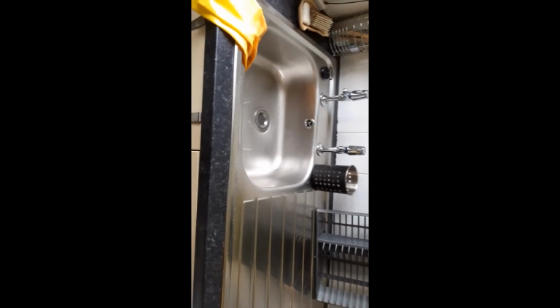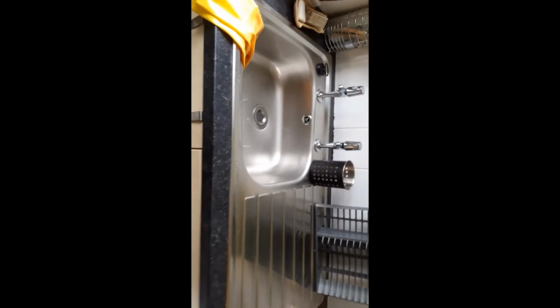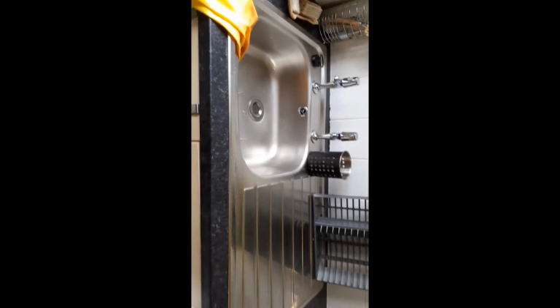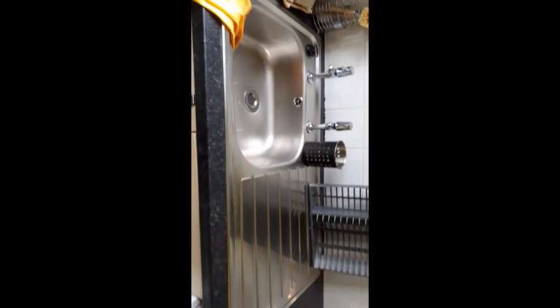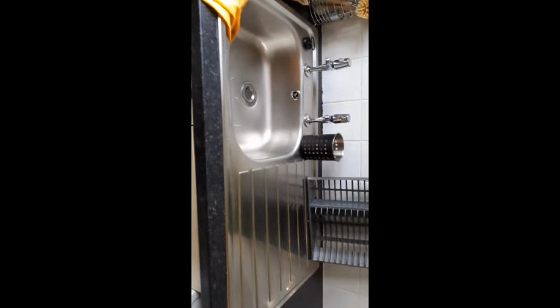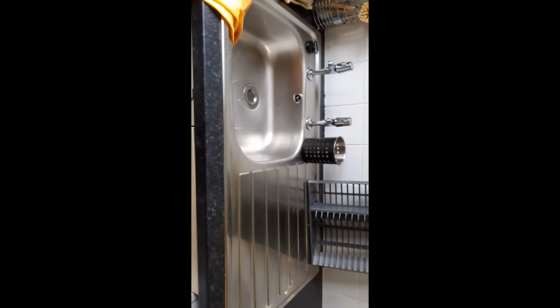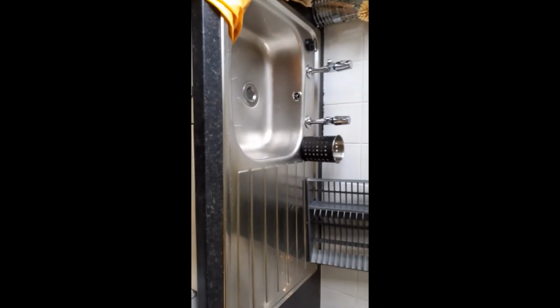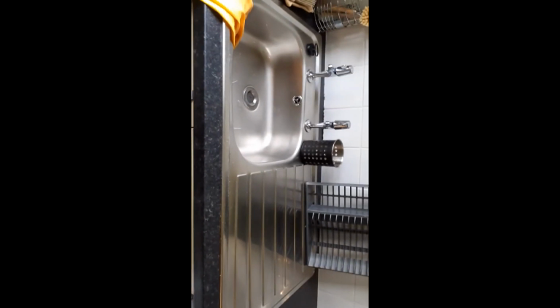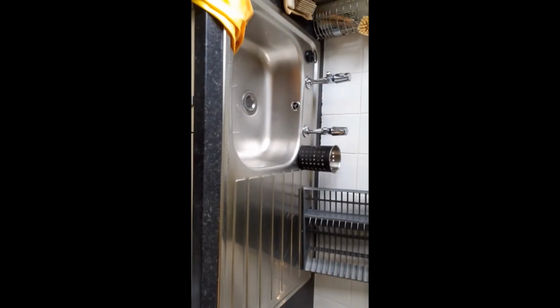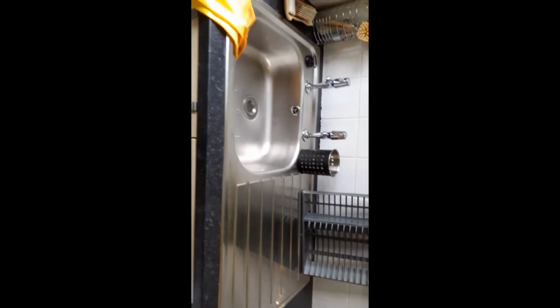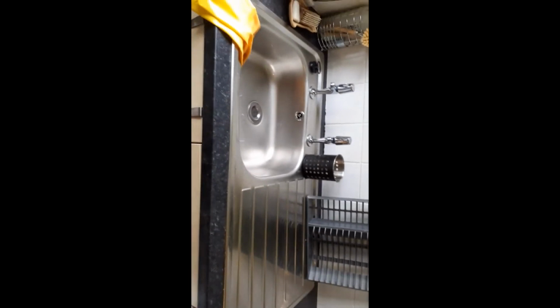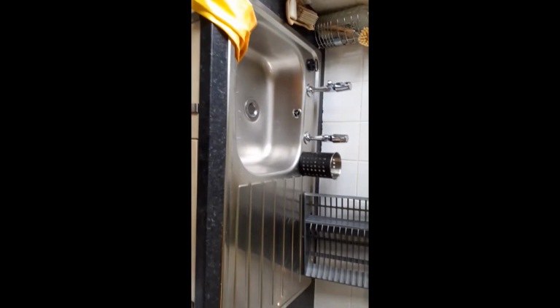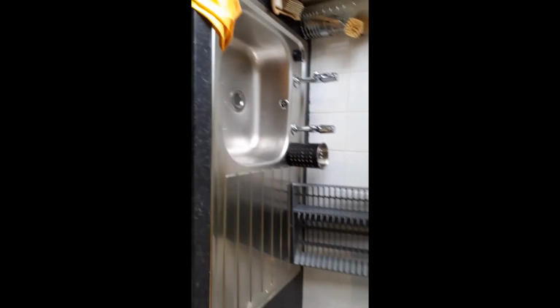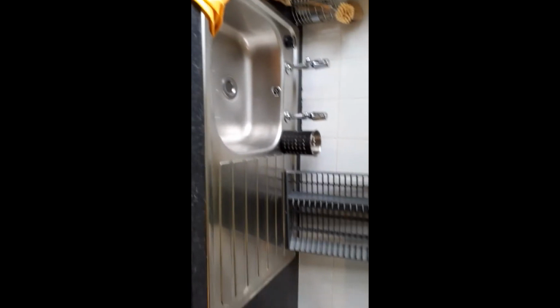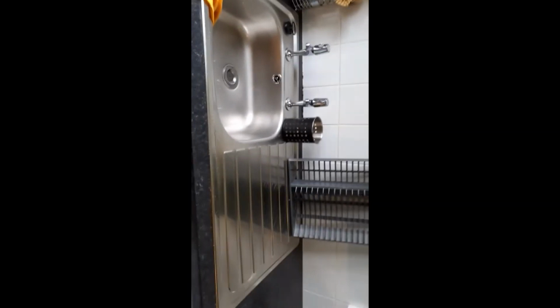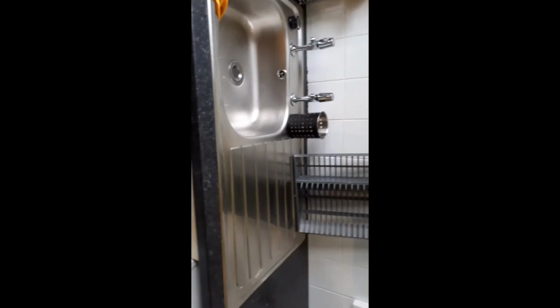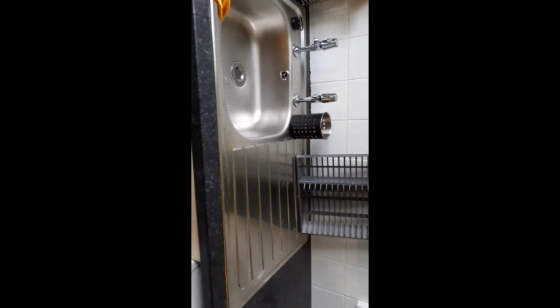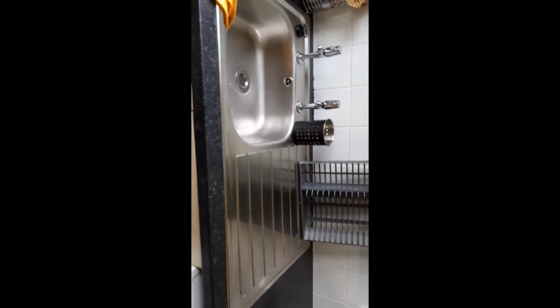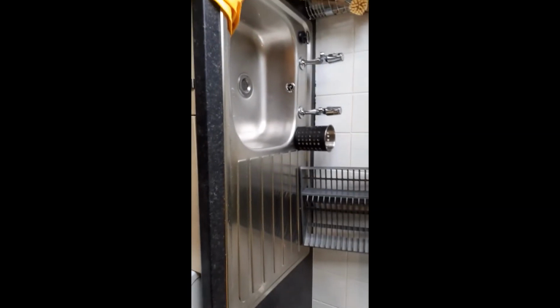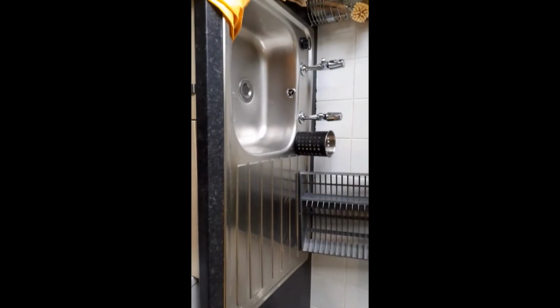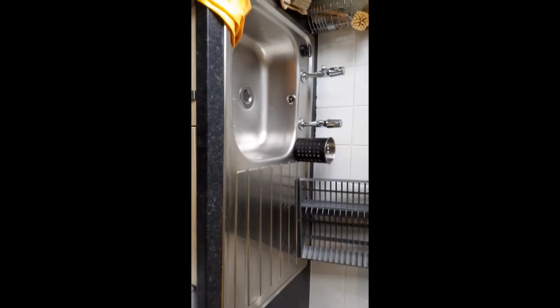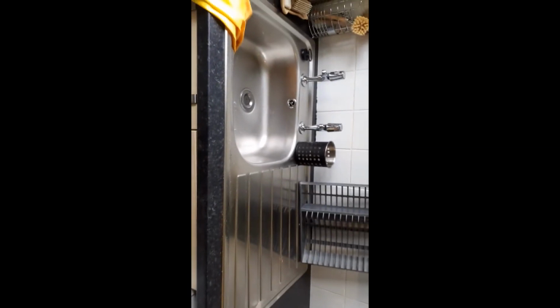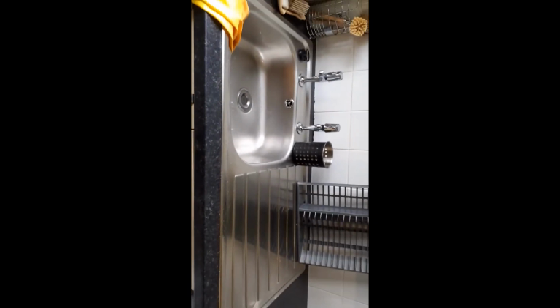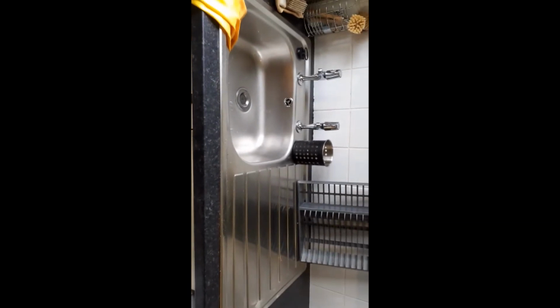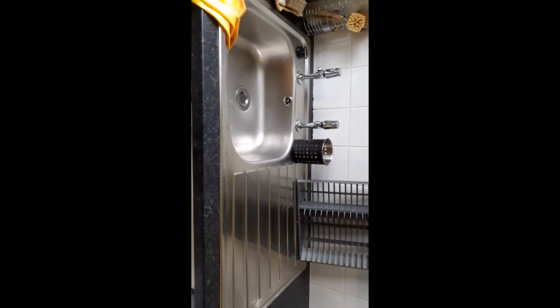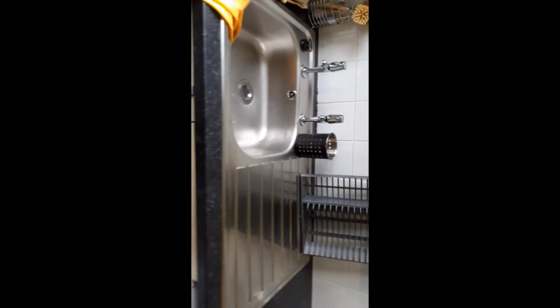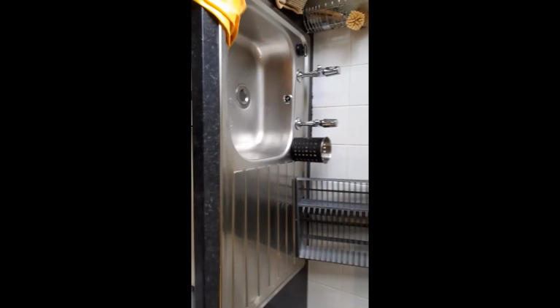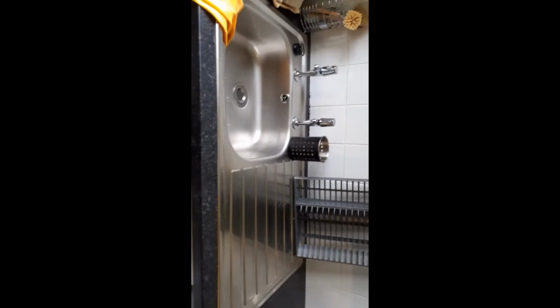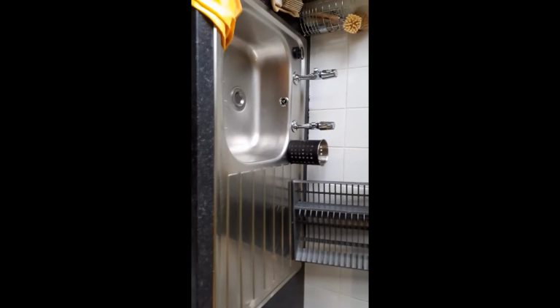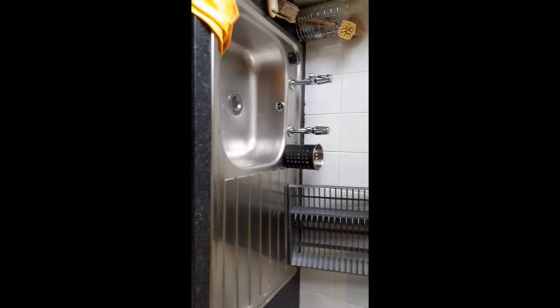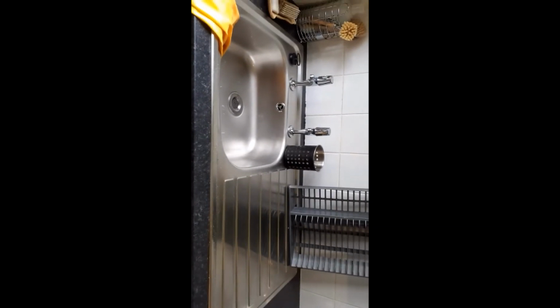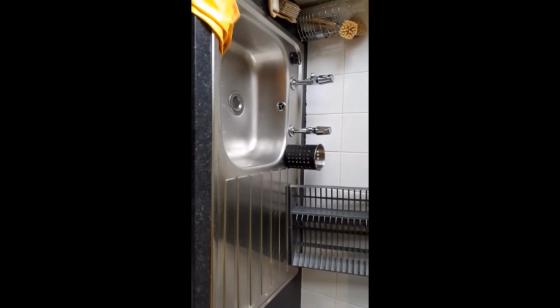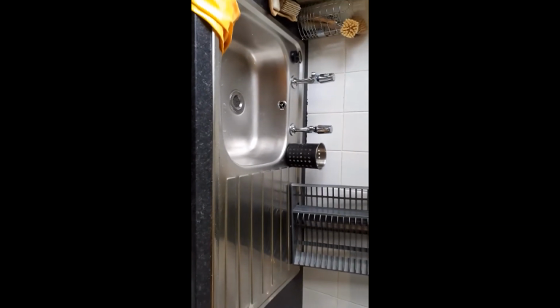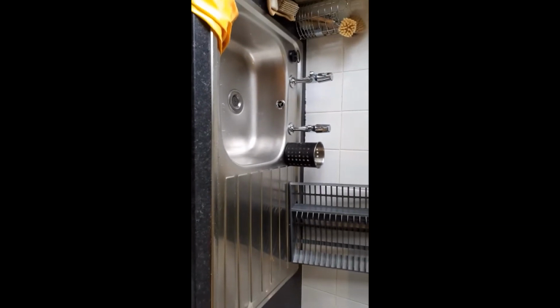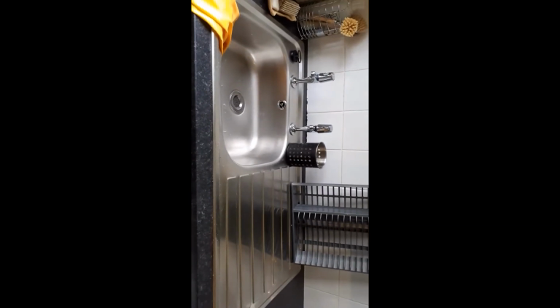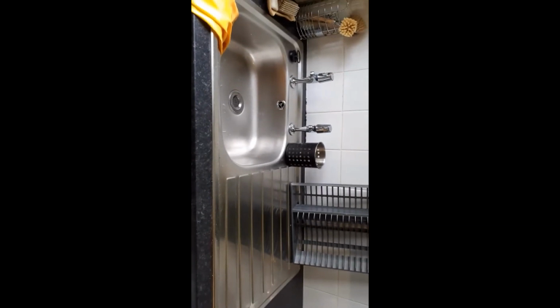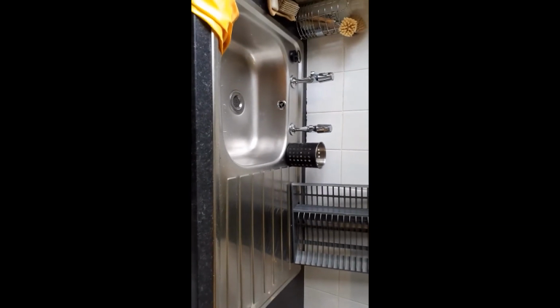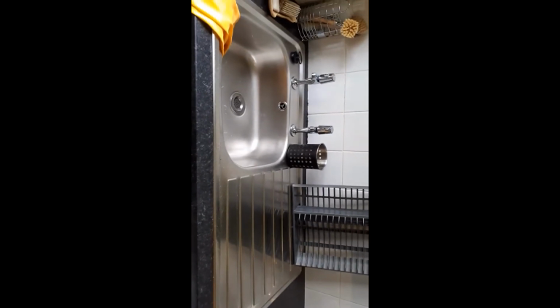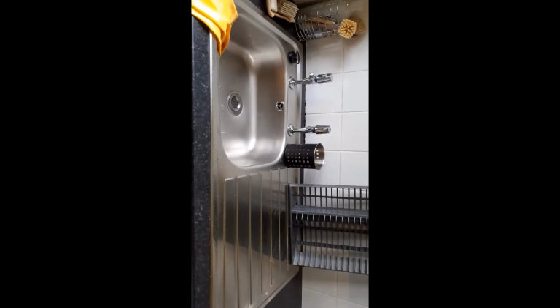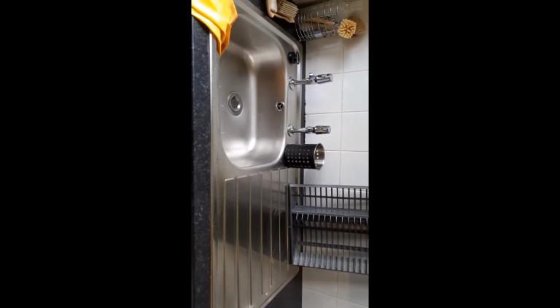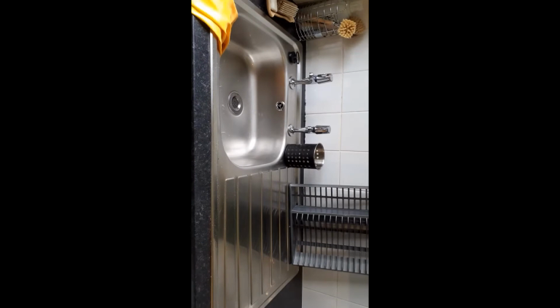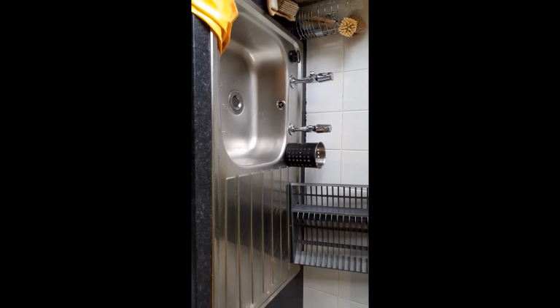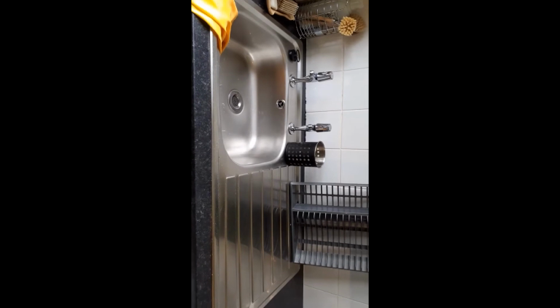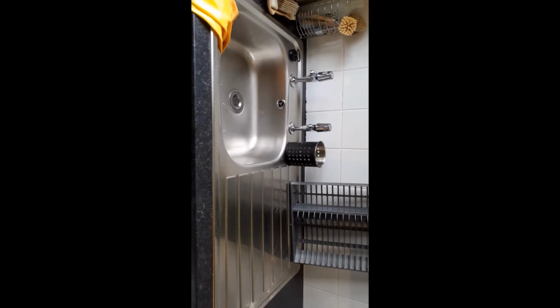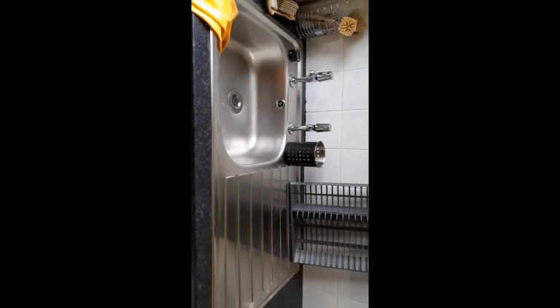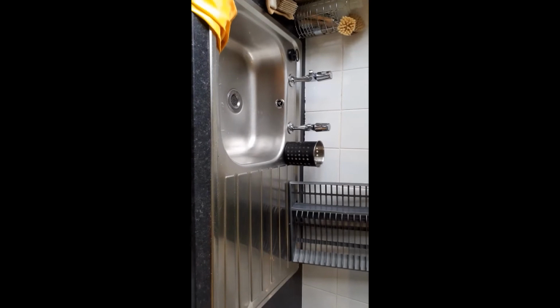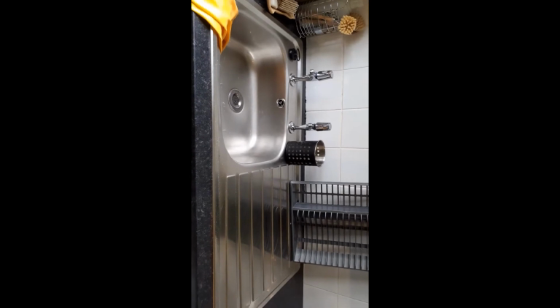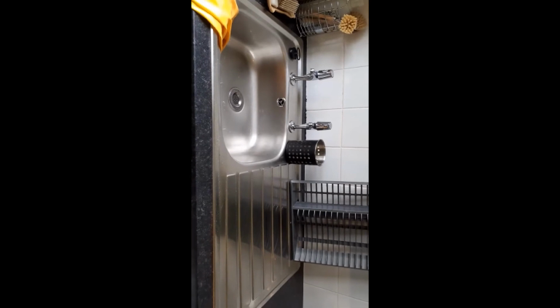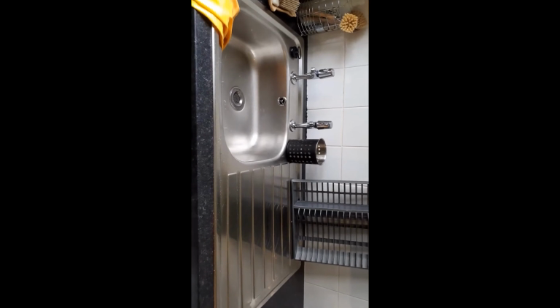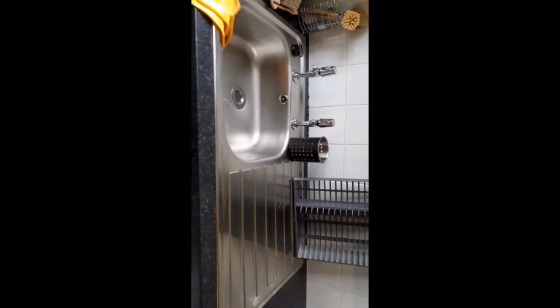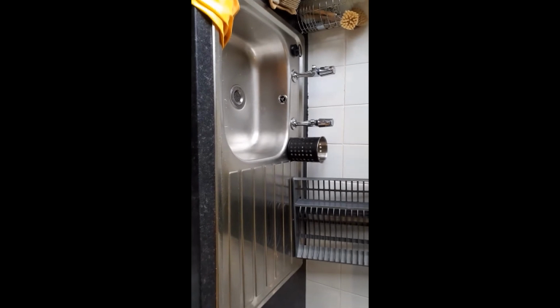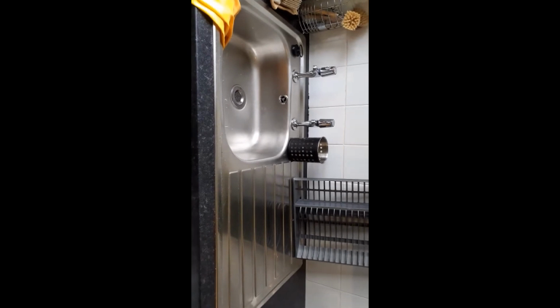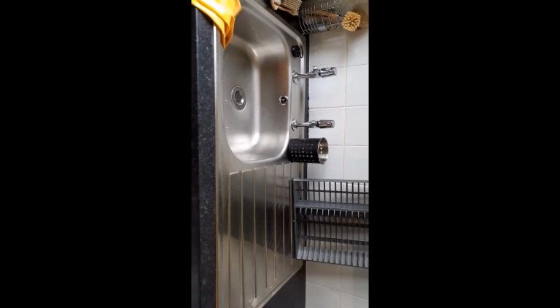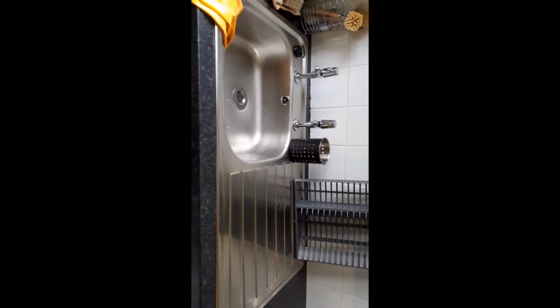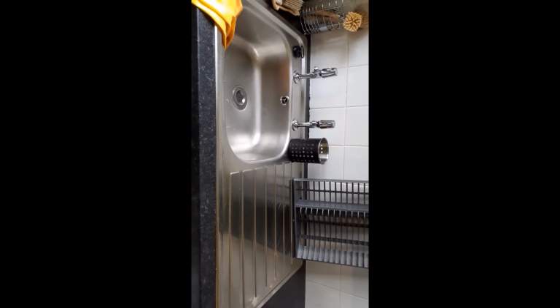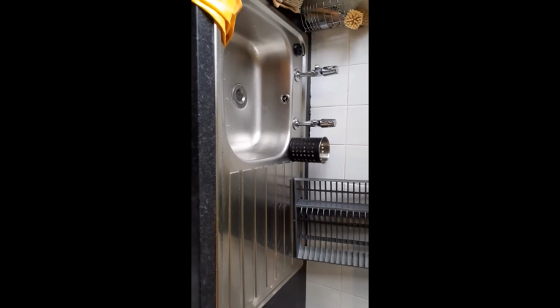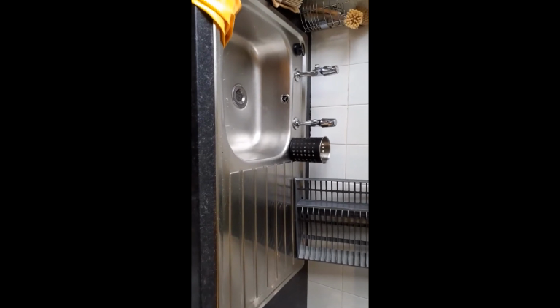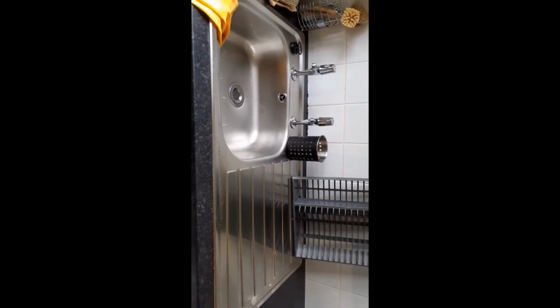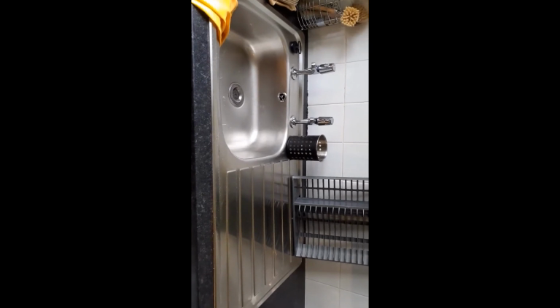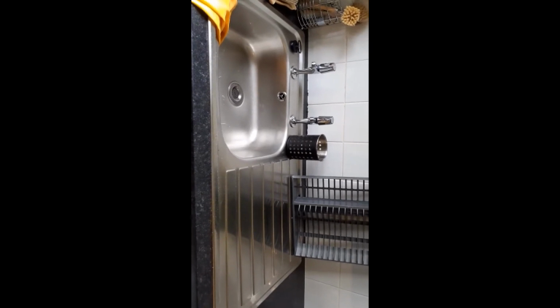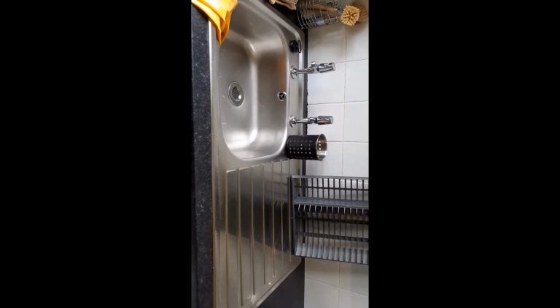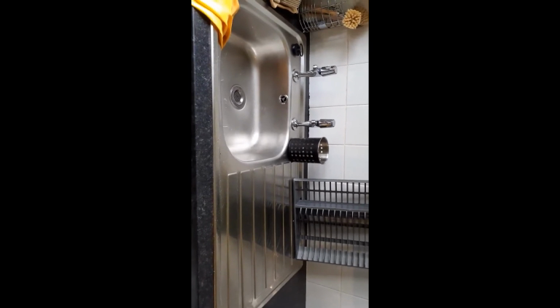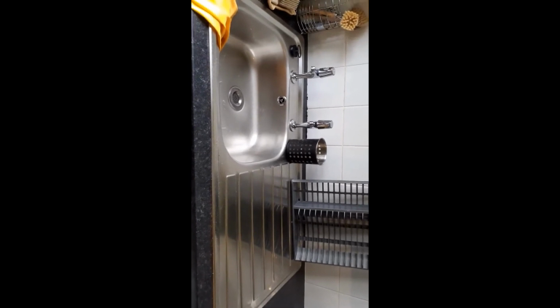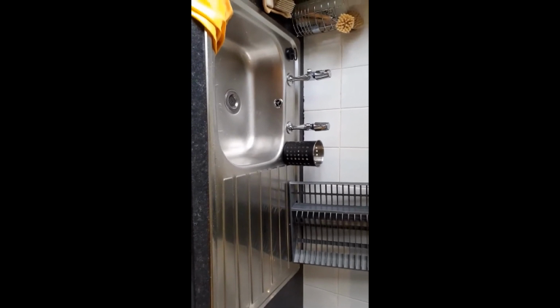There you go - that's my nice shiny sink. That is day one on the Flylady baby steps. See you tomorrow.